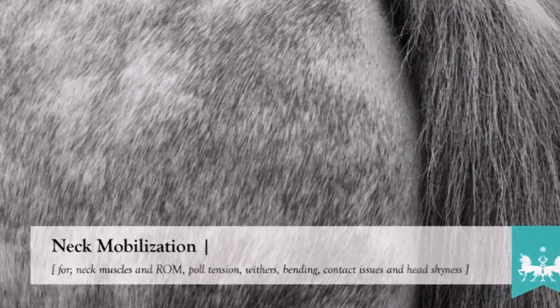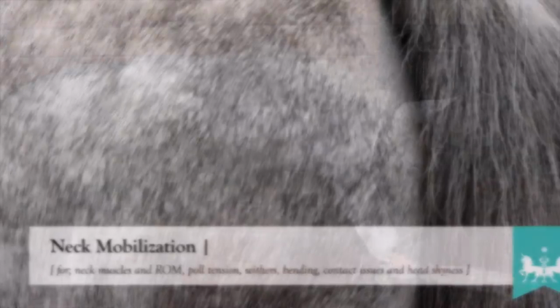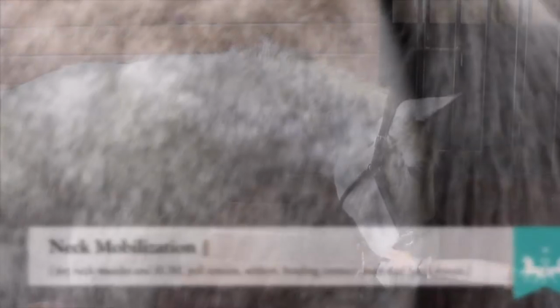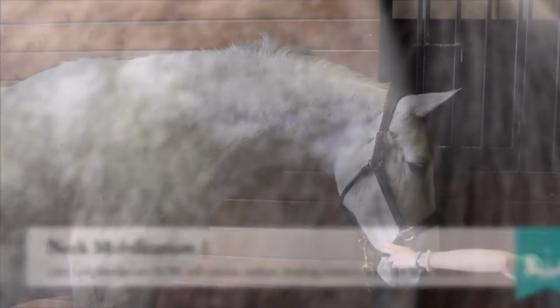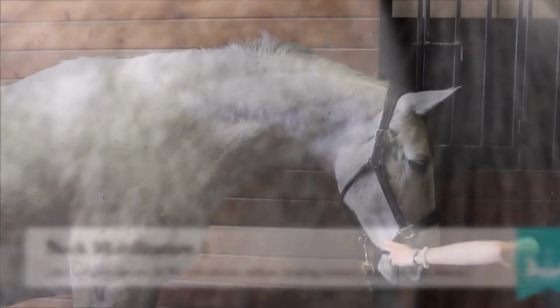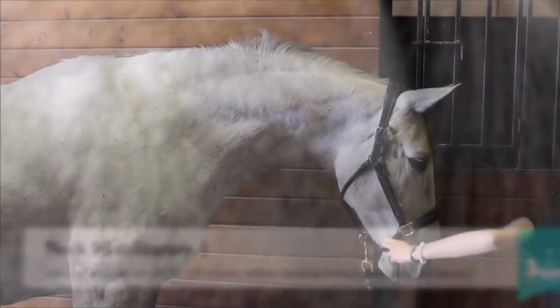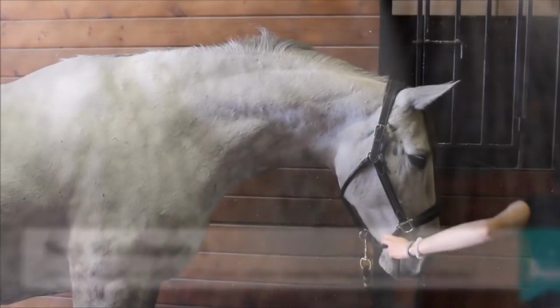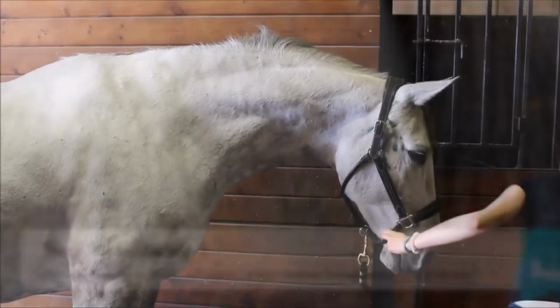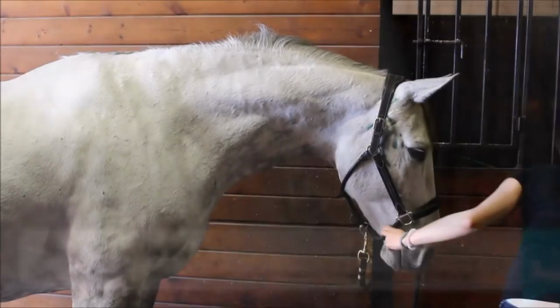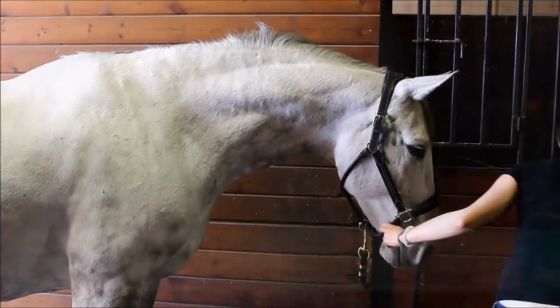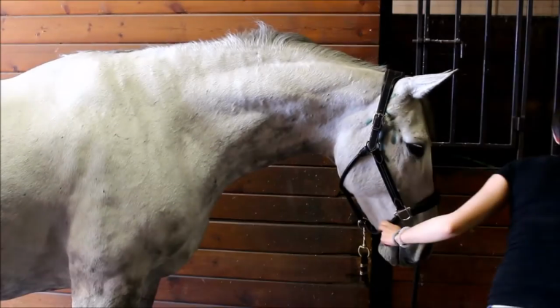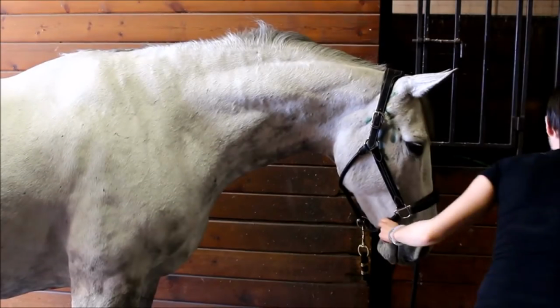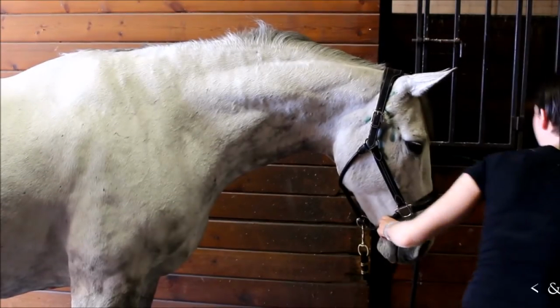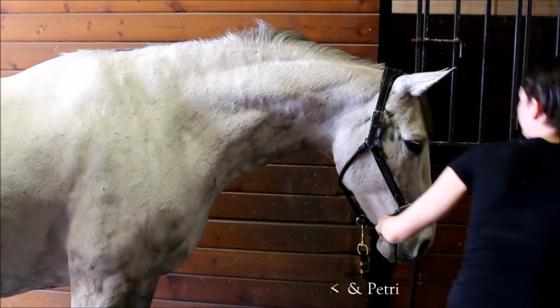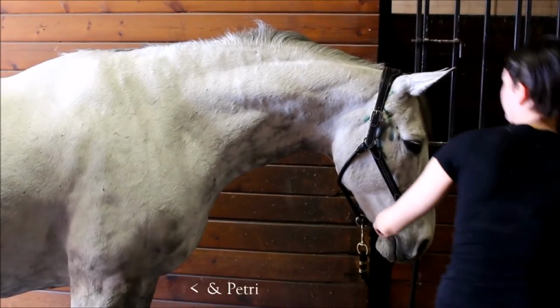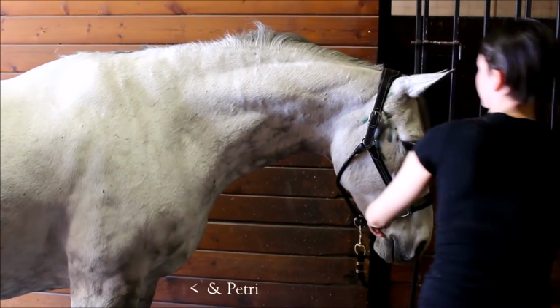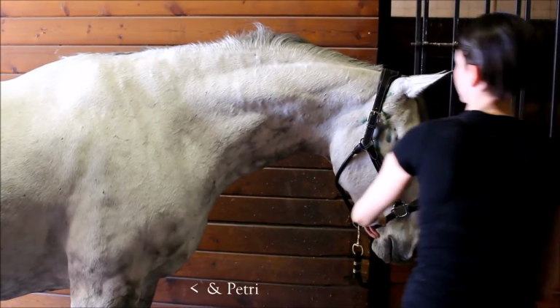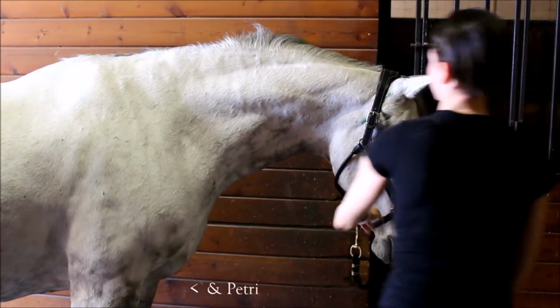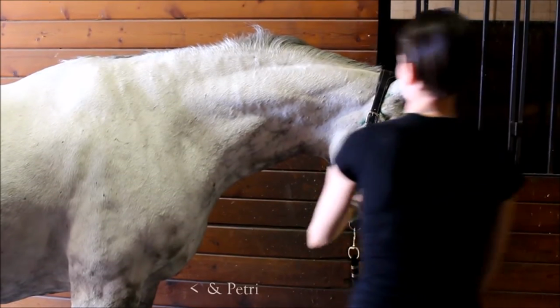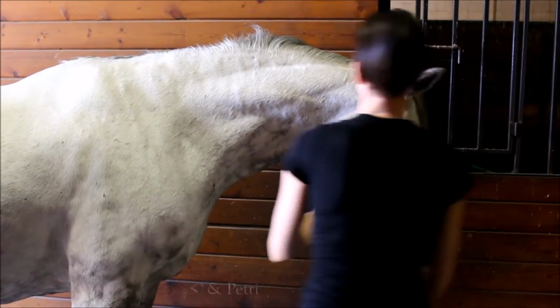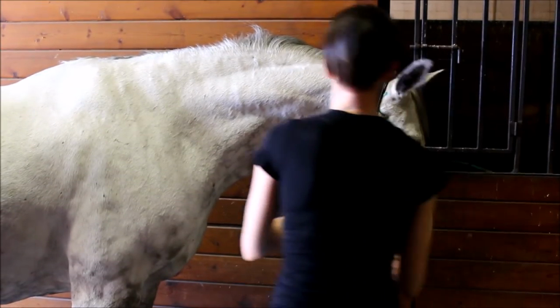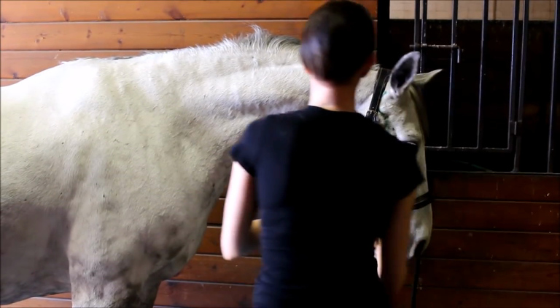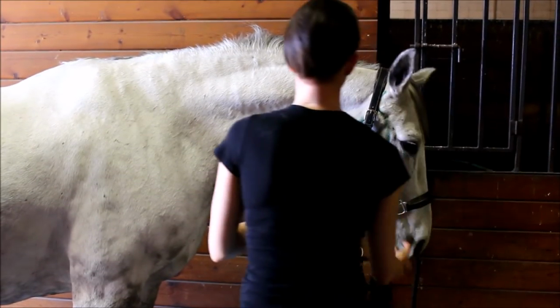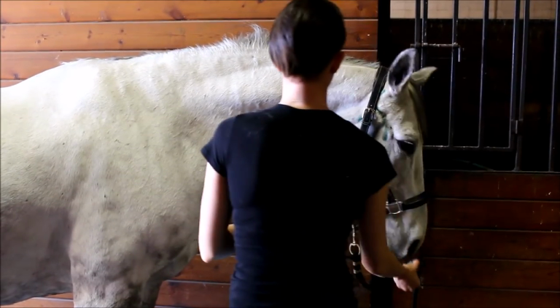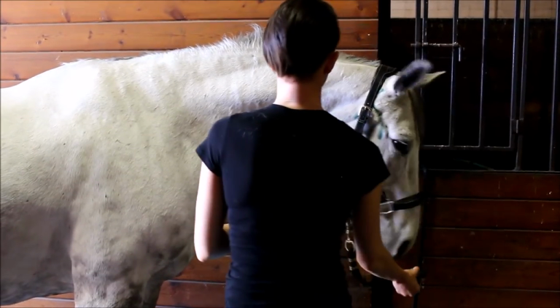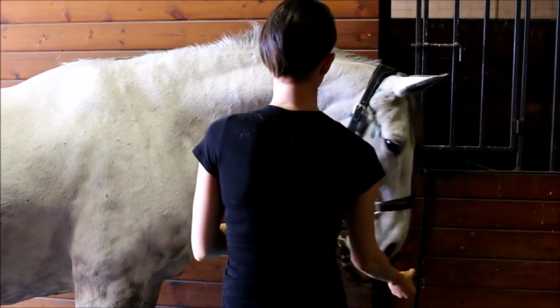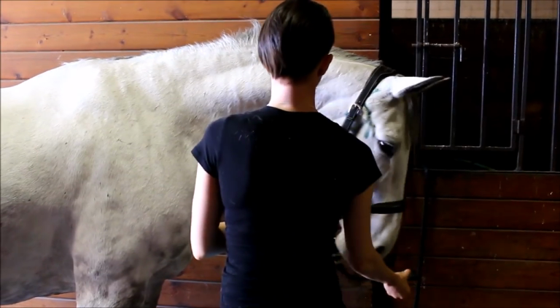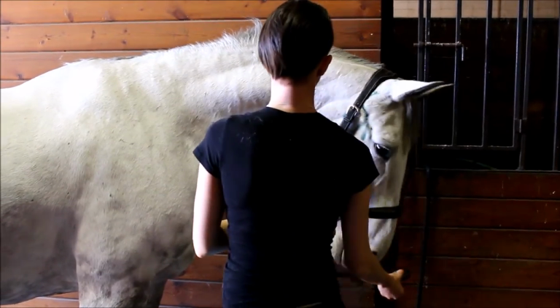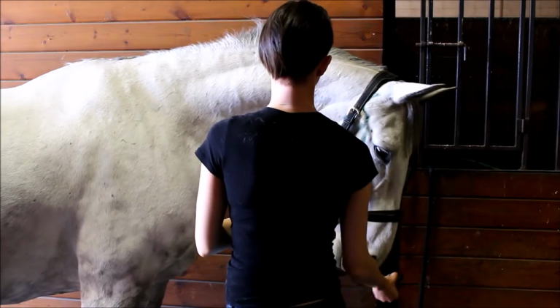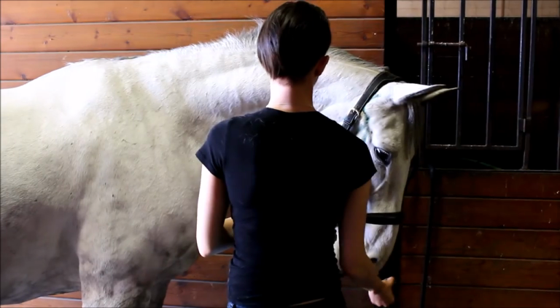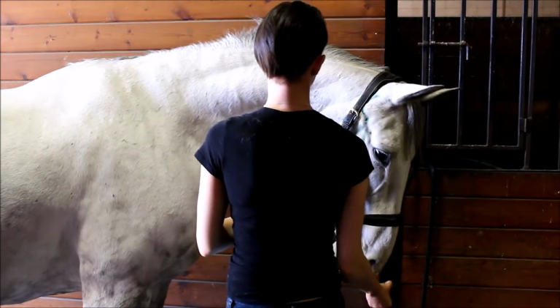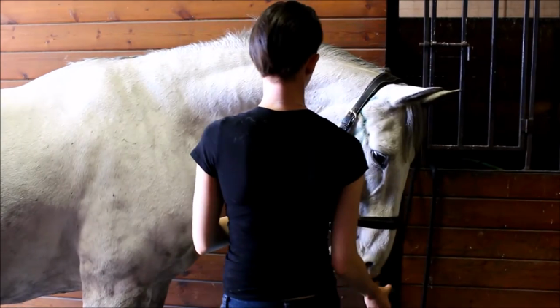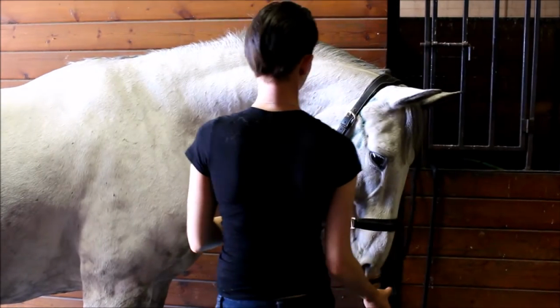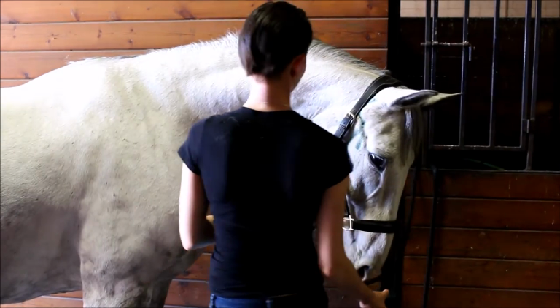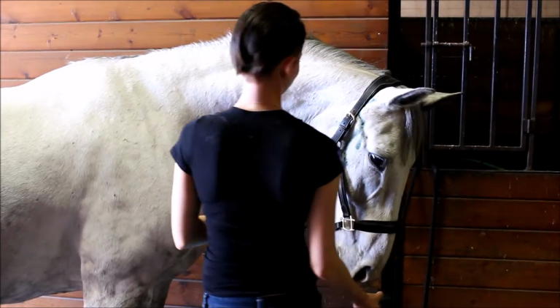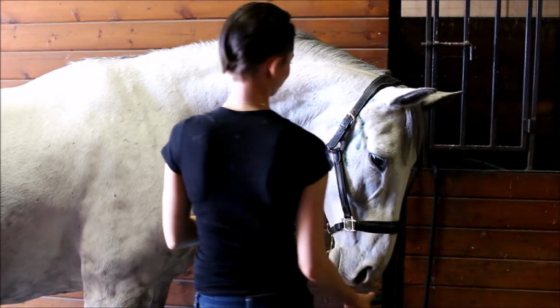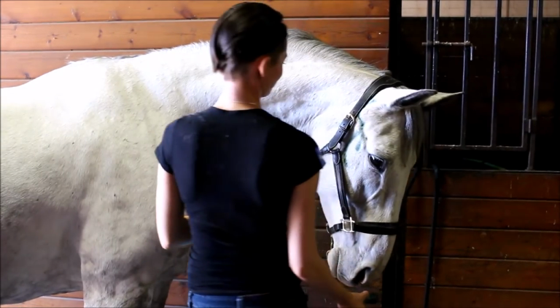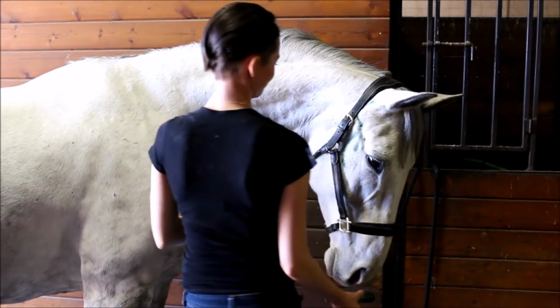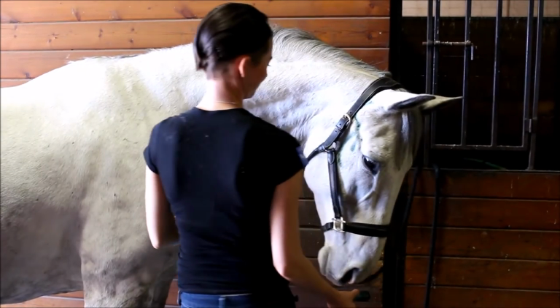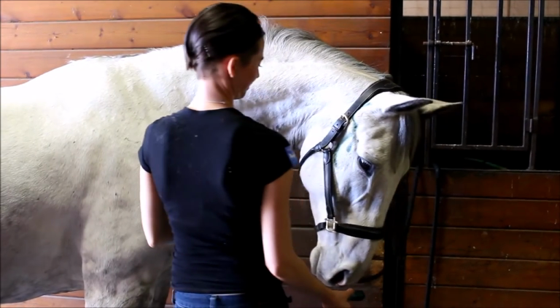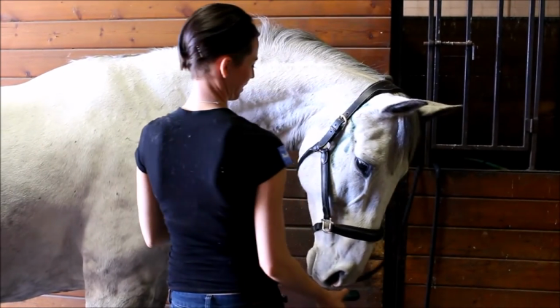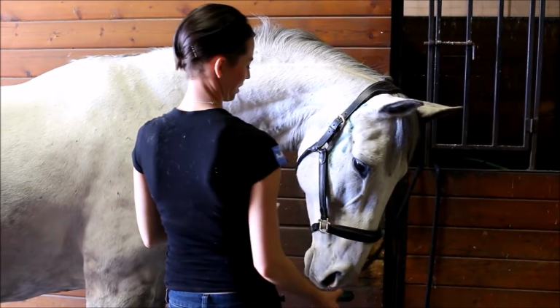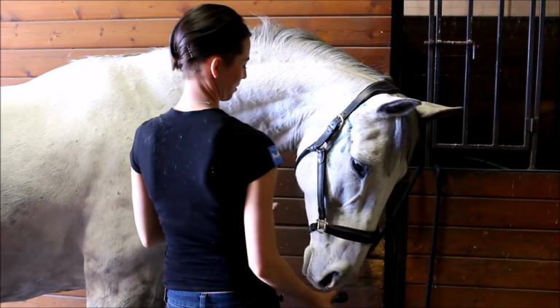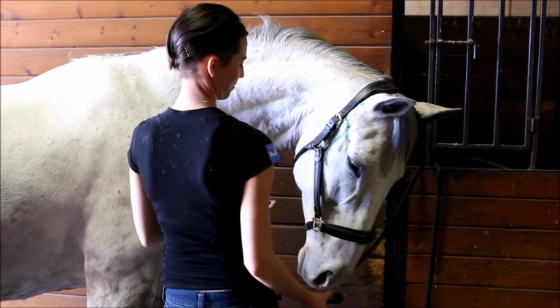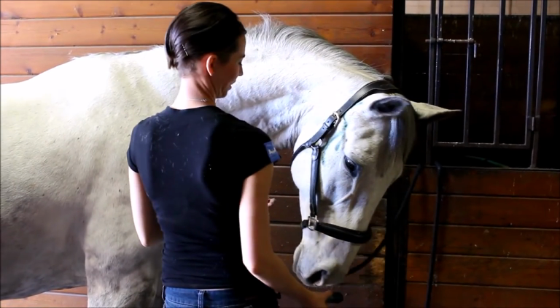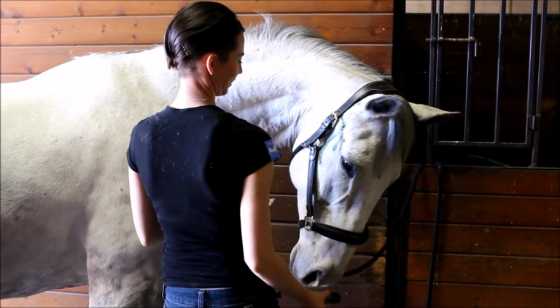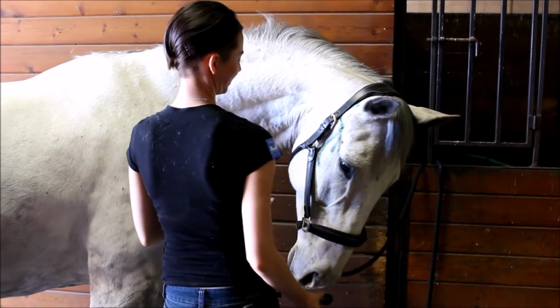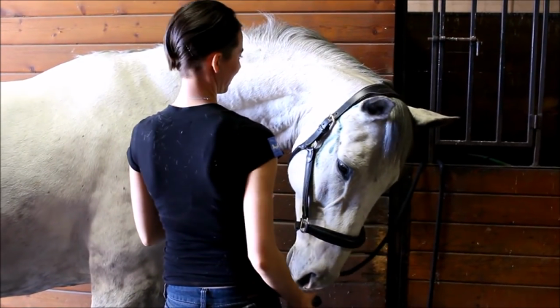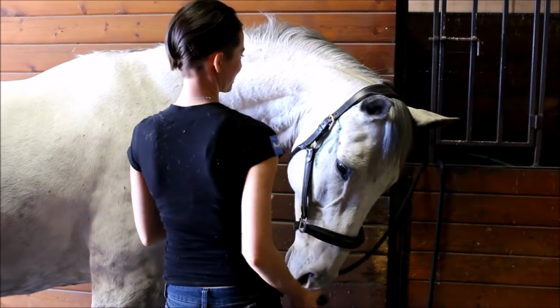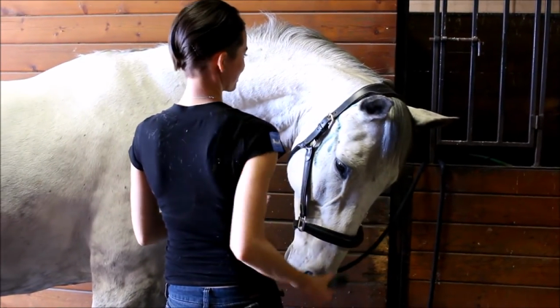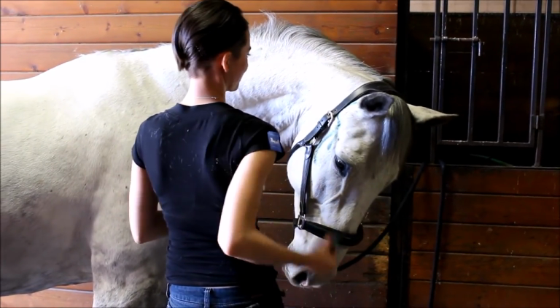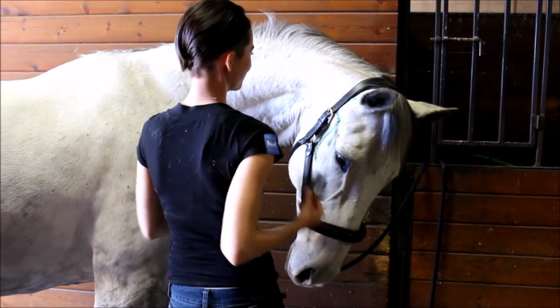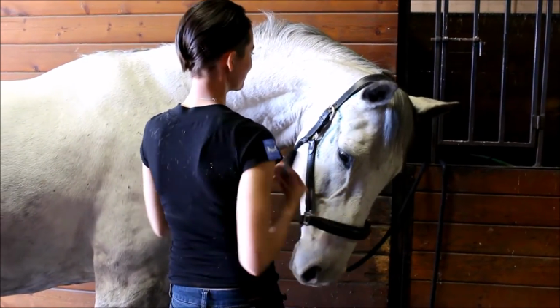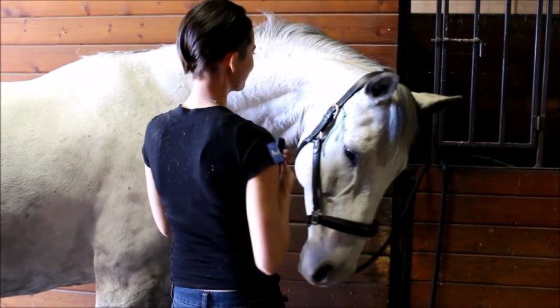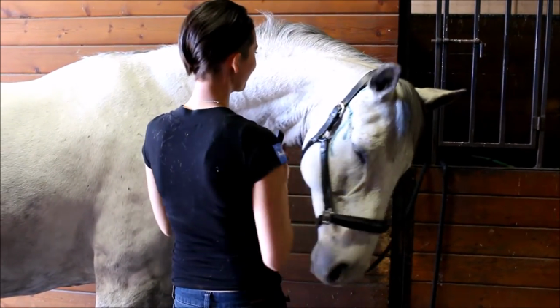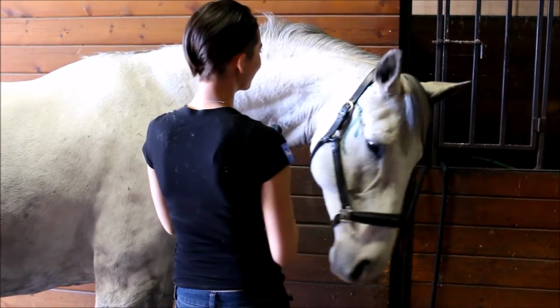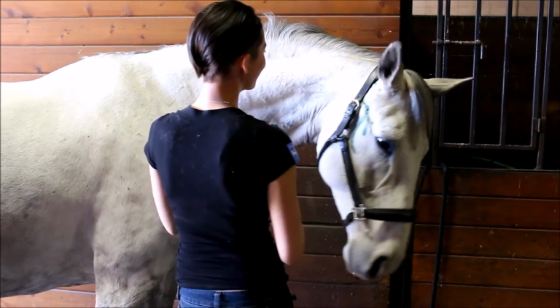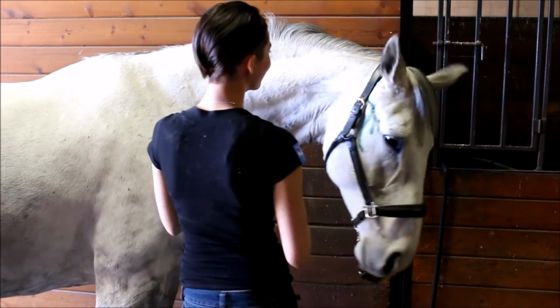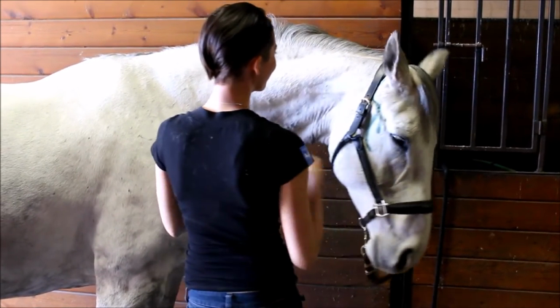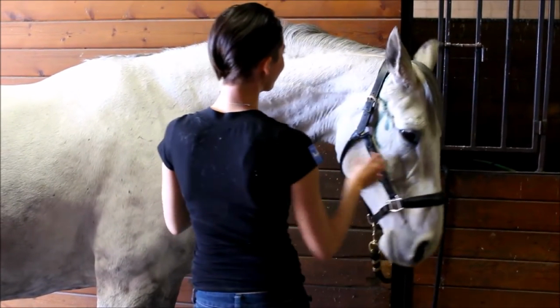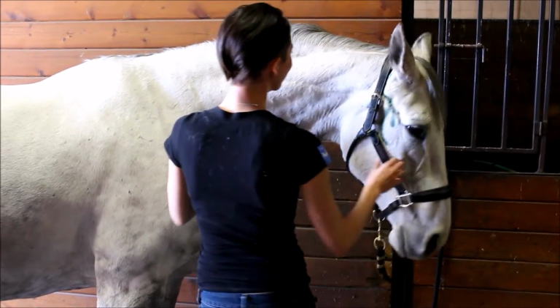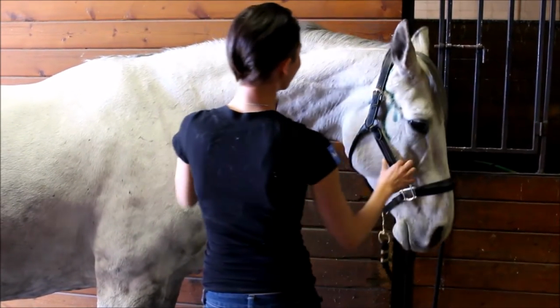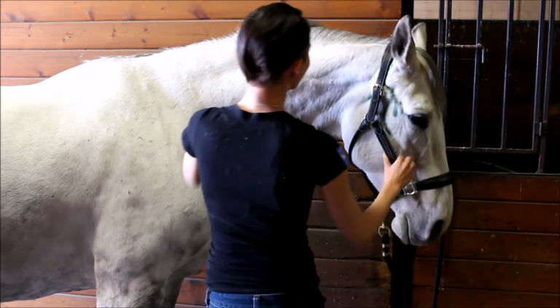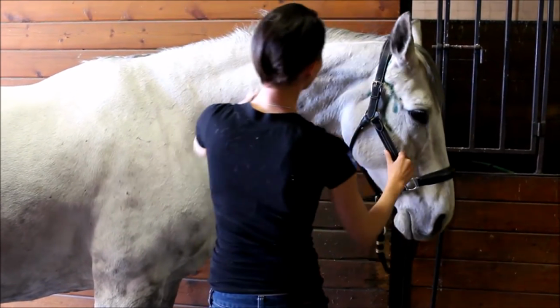Hi guys, this is Carly. Today we're going to take a look at the neck range of motion. This is the second installment in my stretching series.